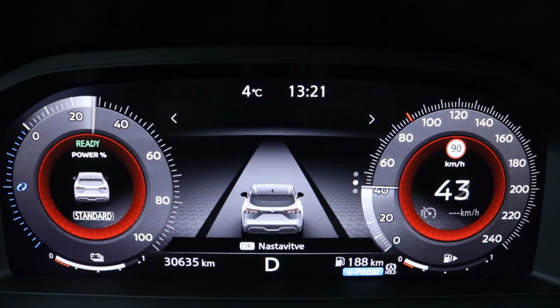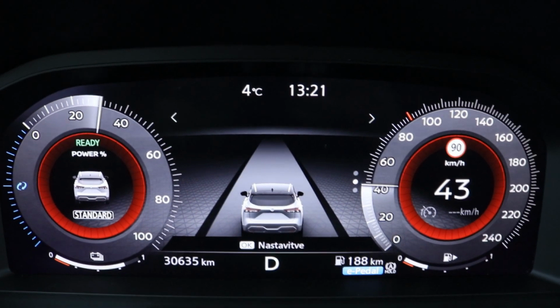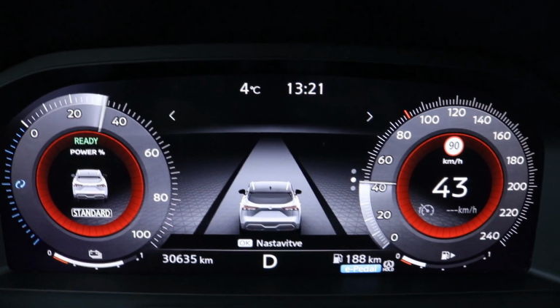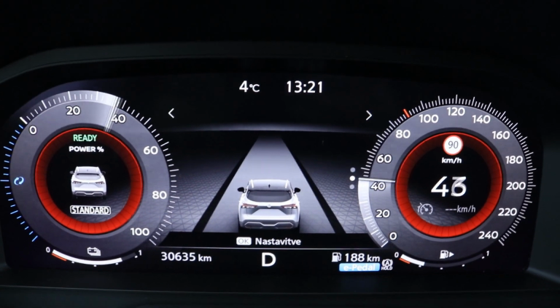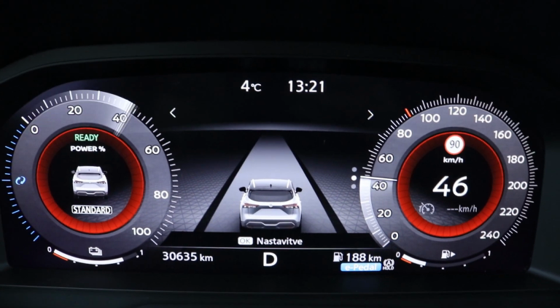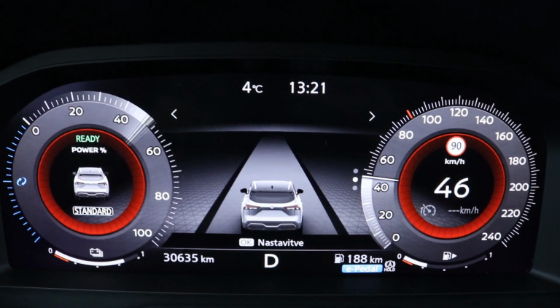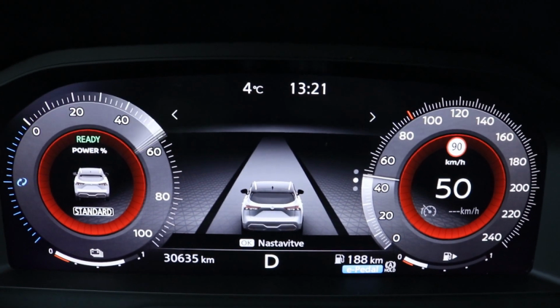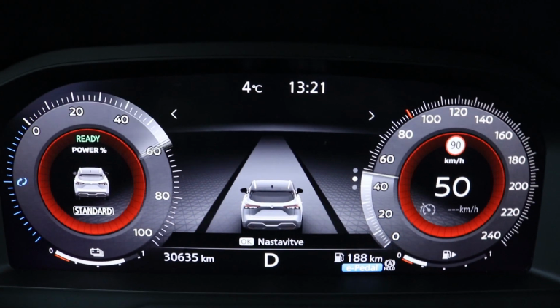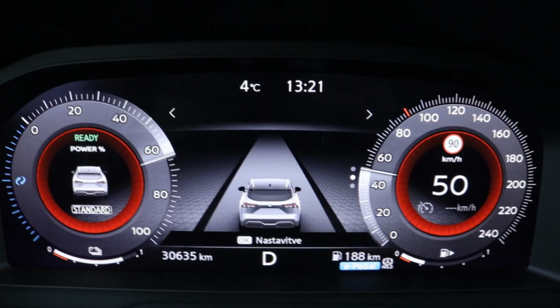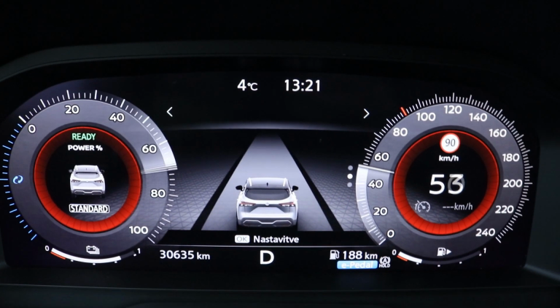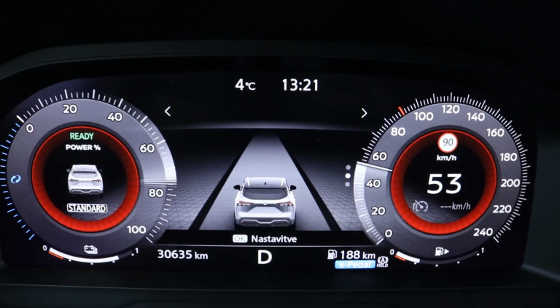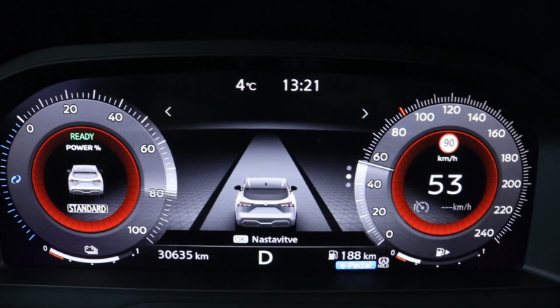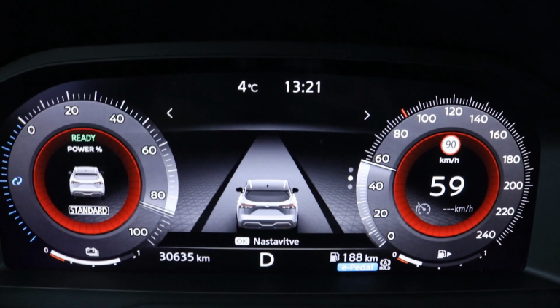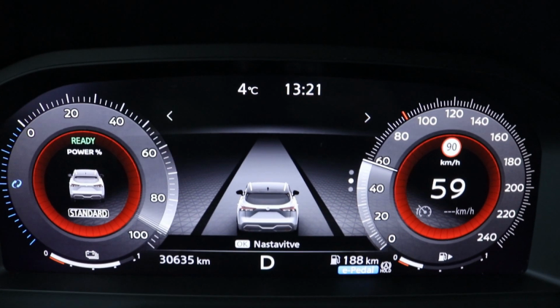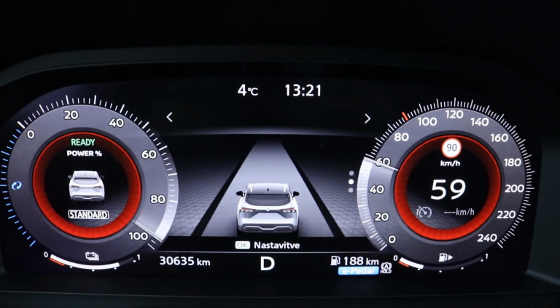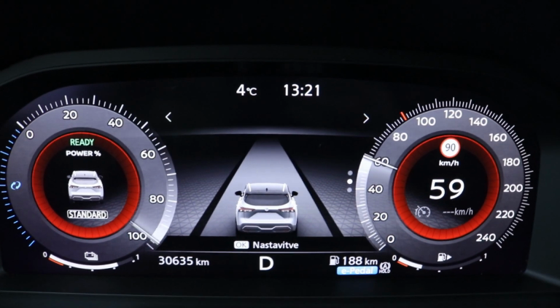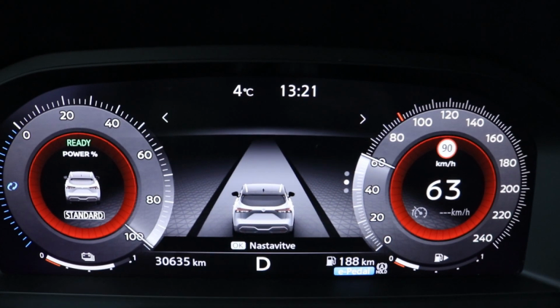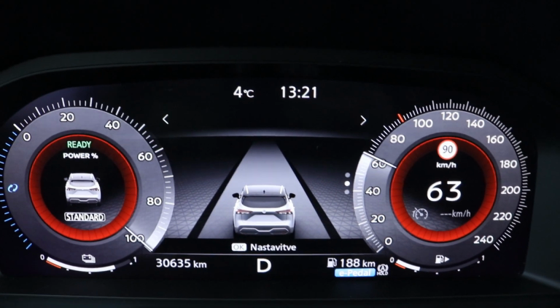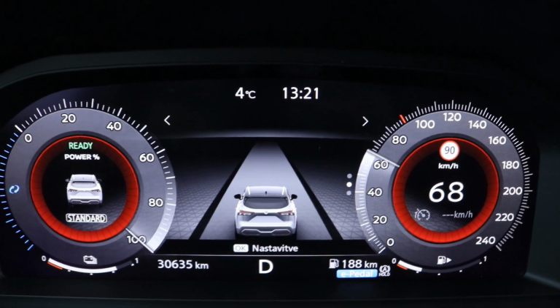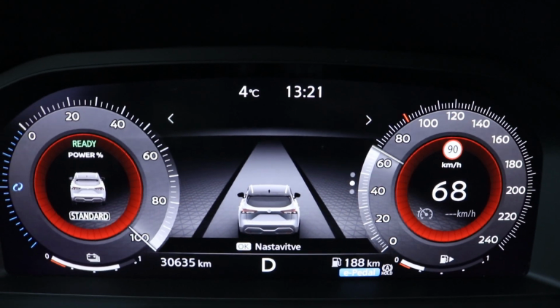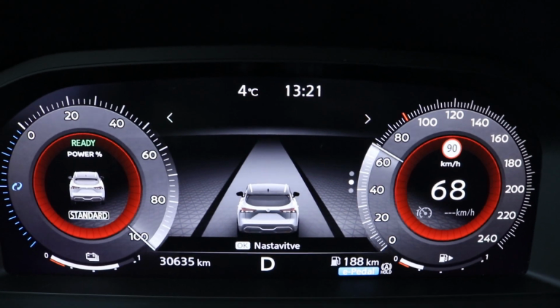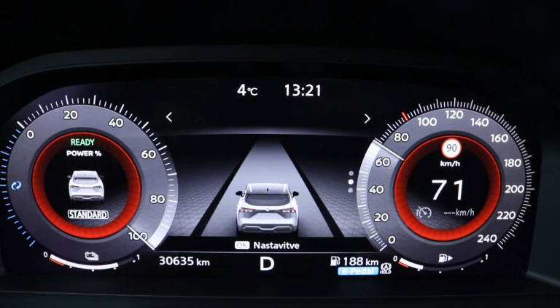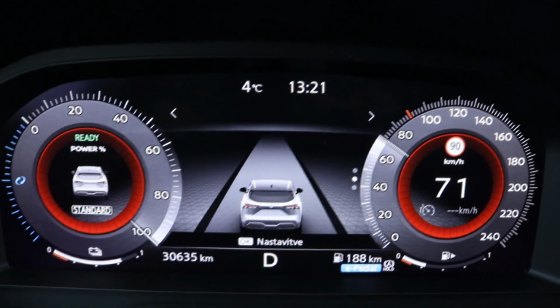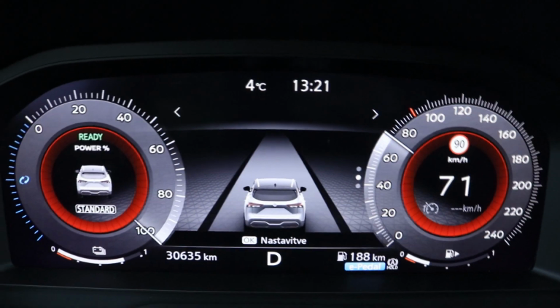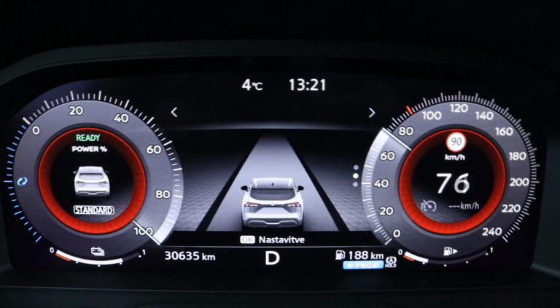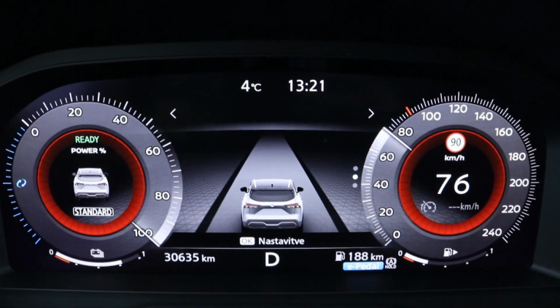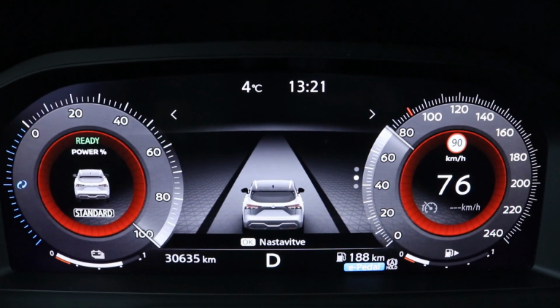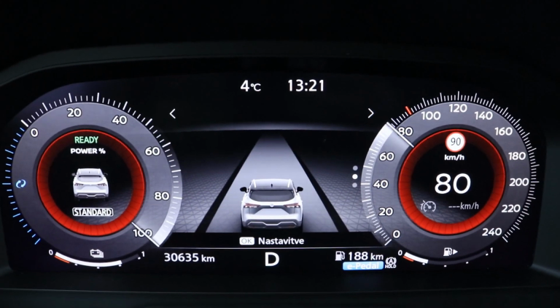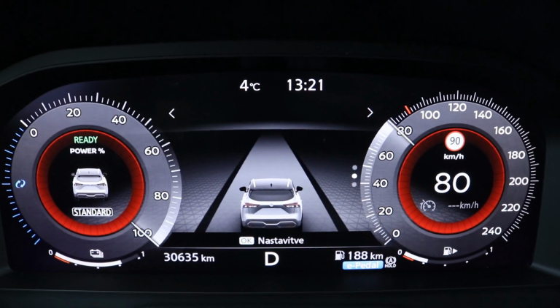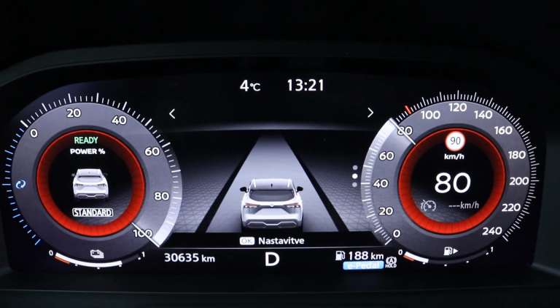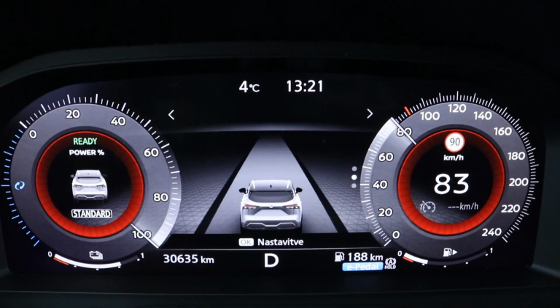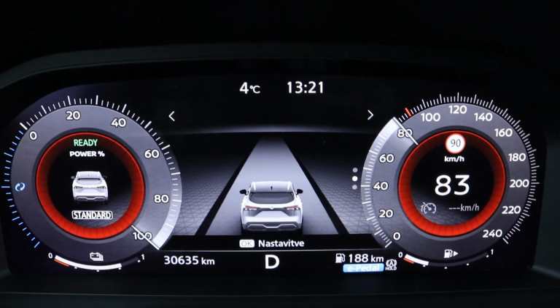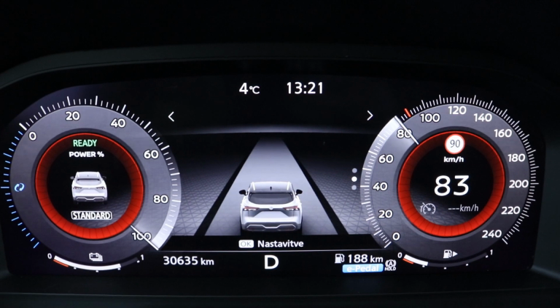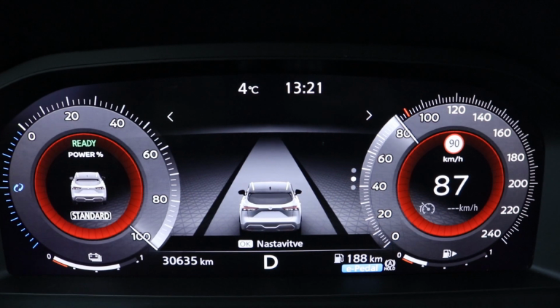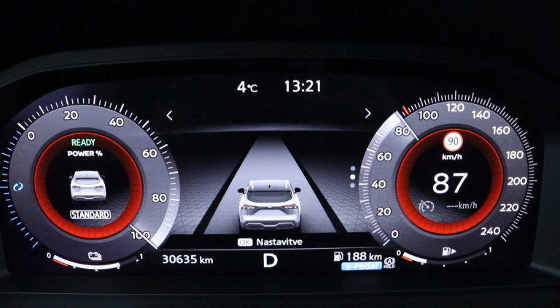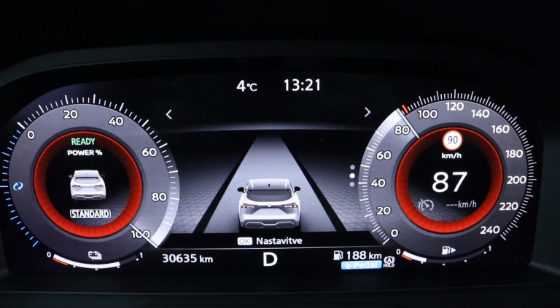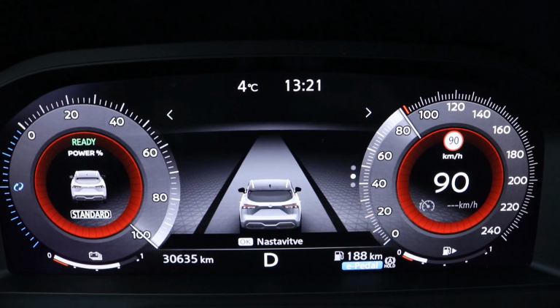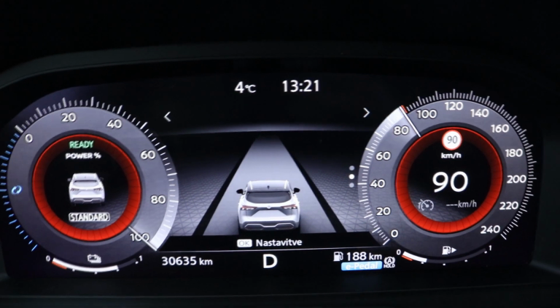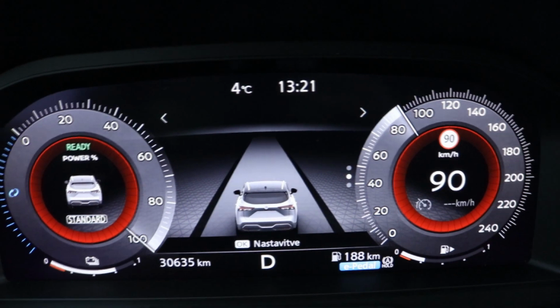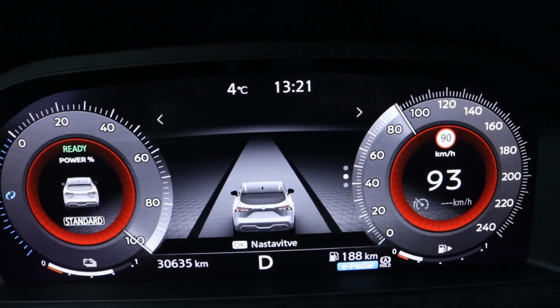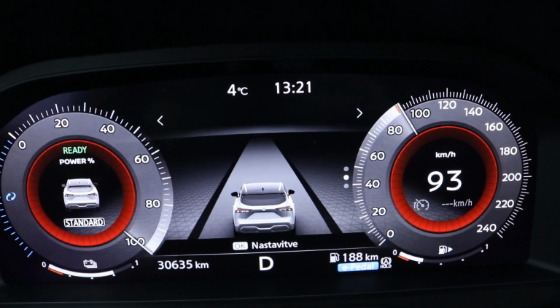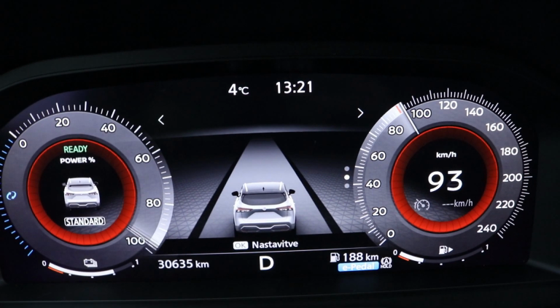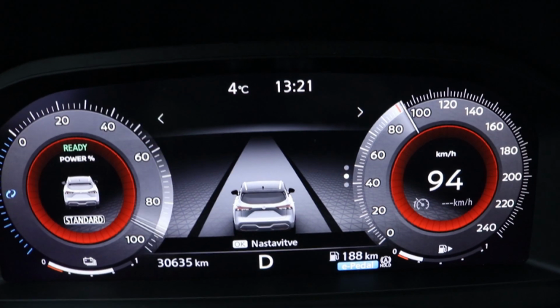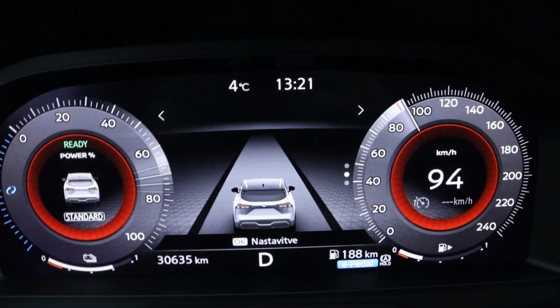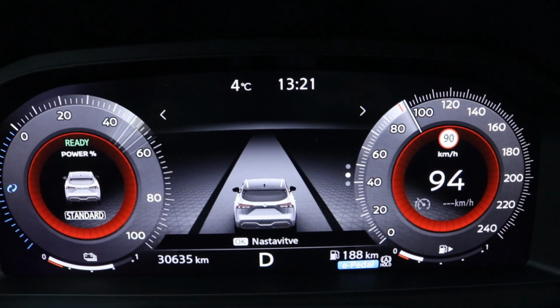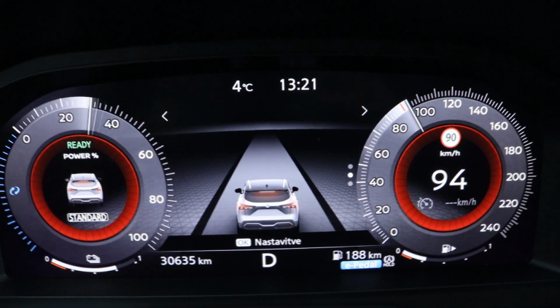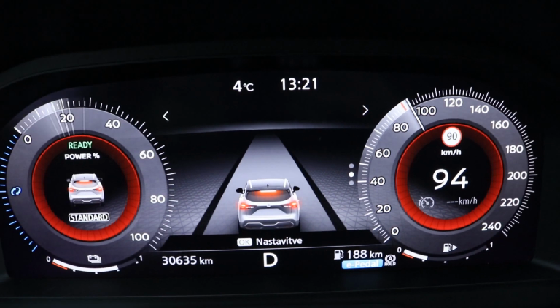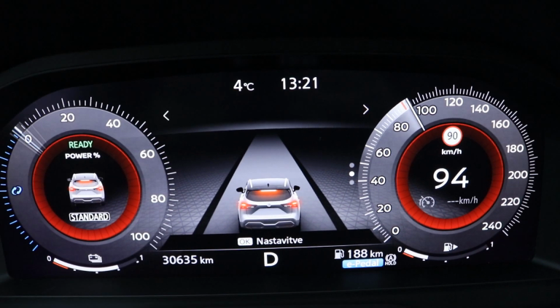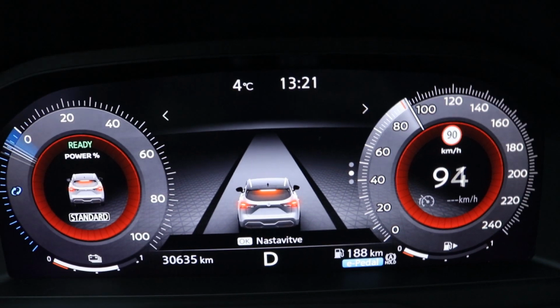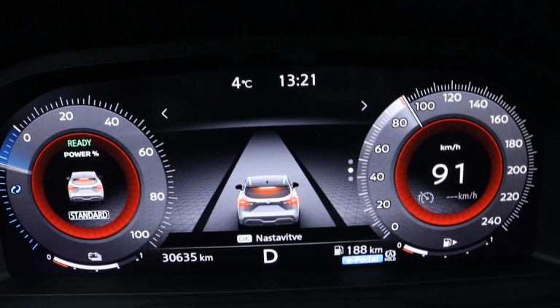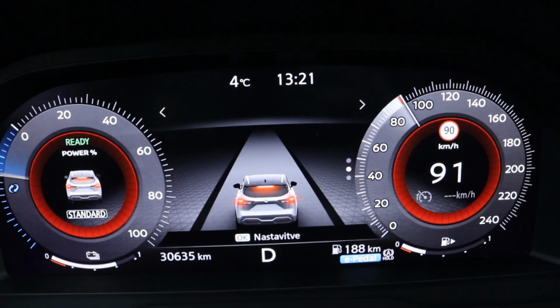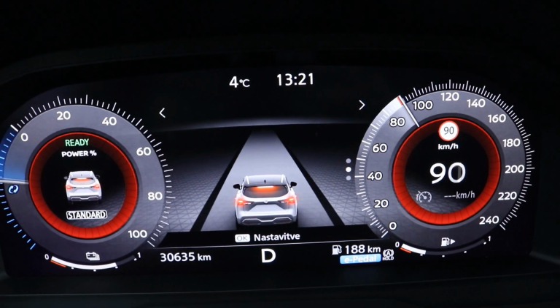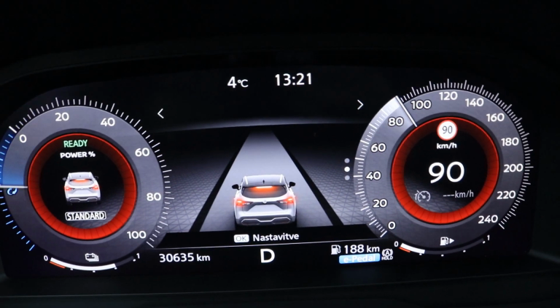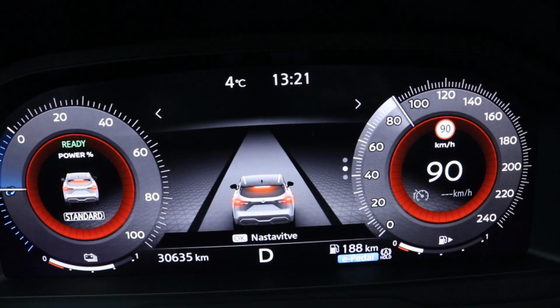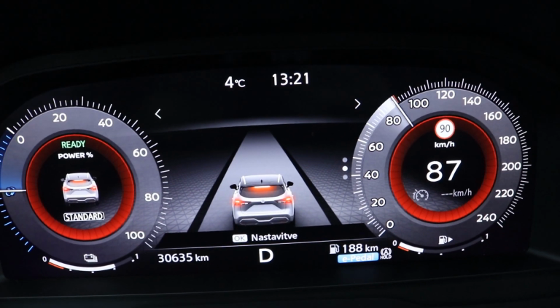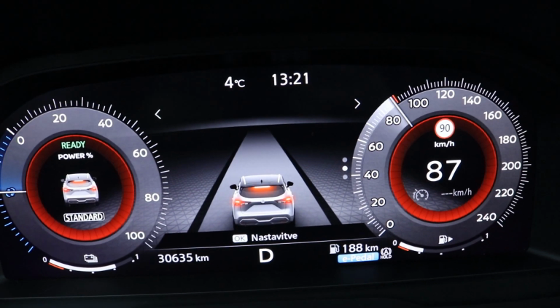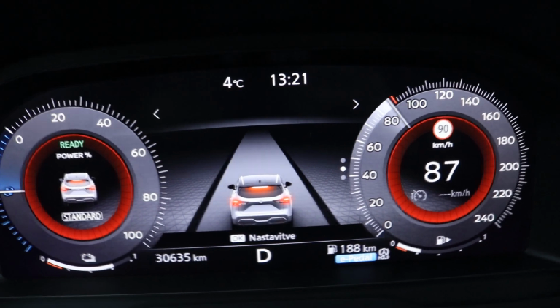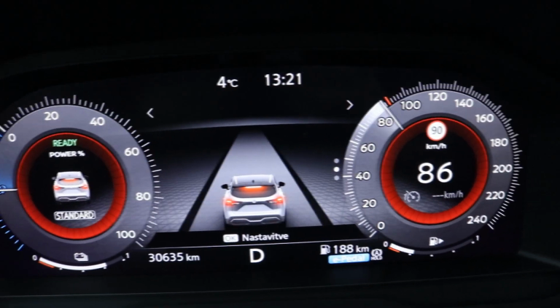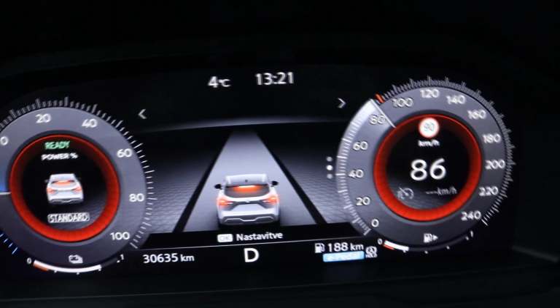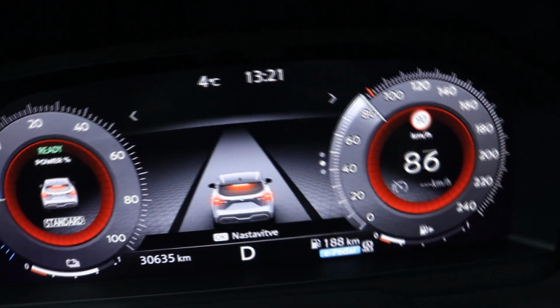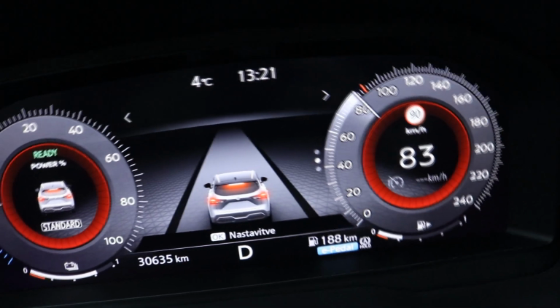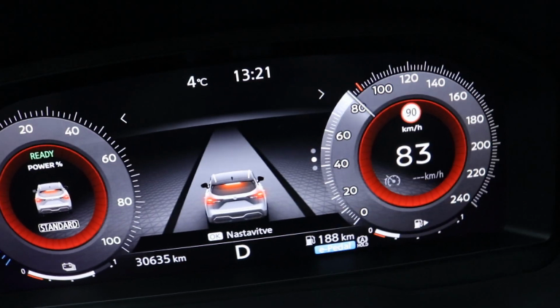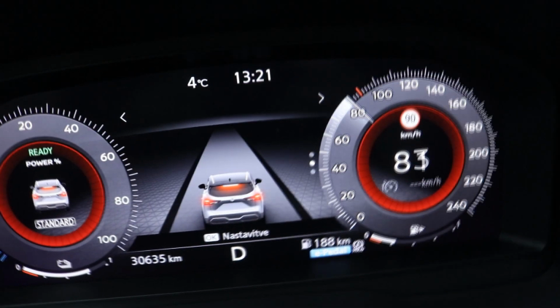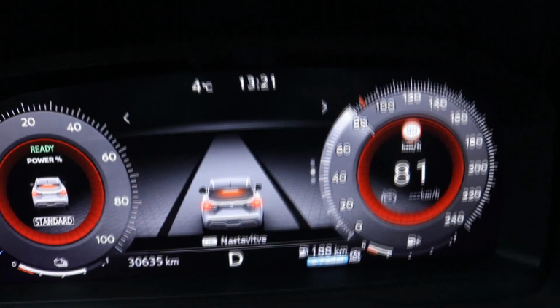The base model starts at just under 29,000 euros. For the fully loaded e-Power Qashqai, you'll be paying just over 44,000 euros.